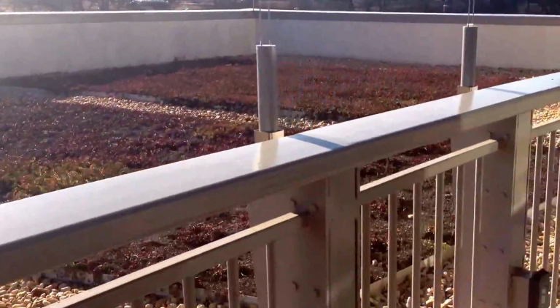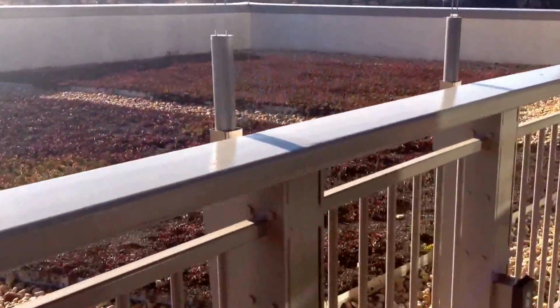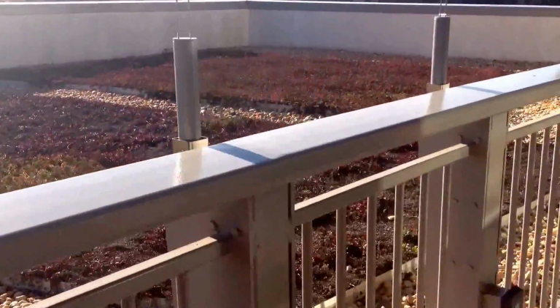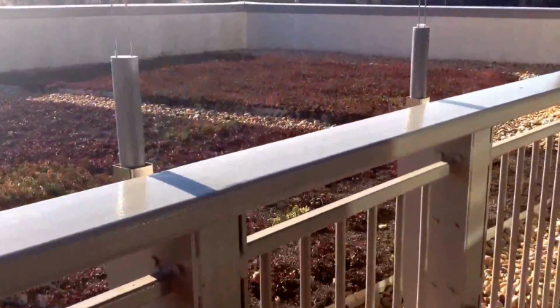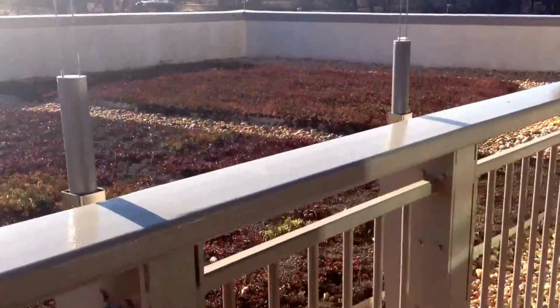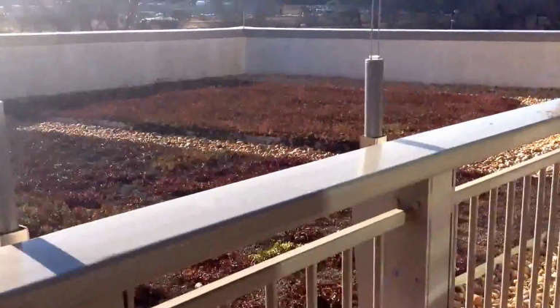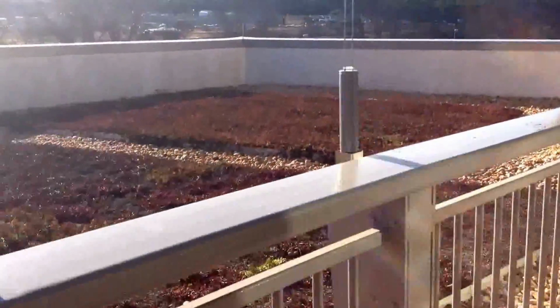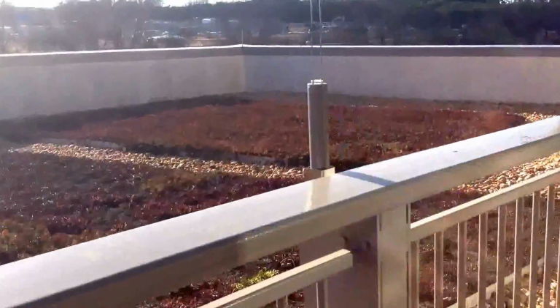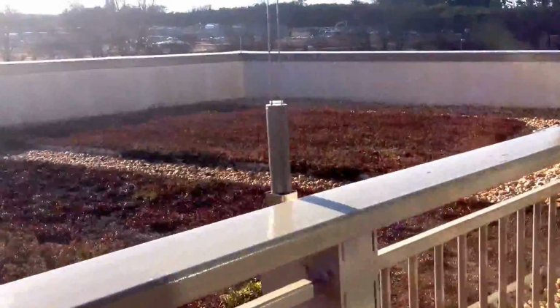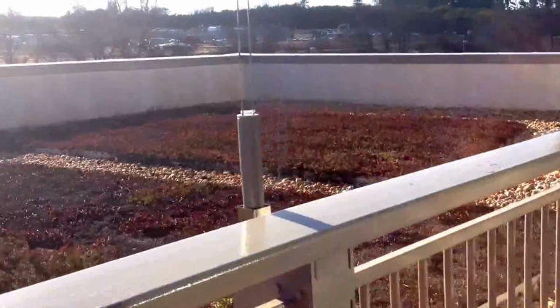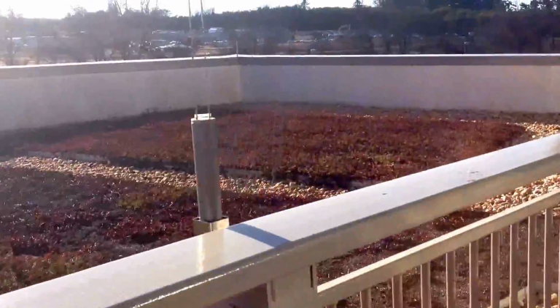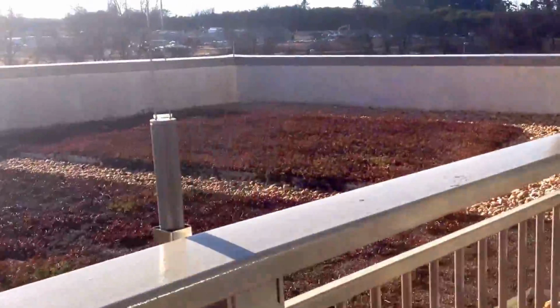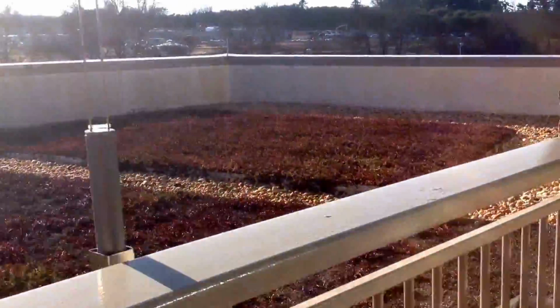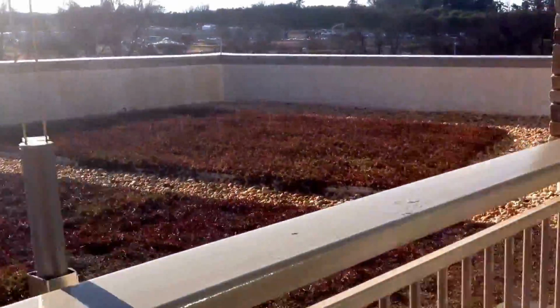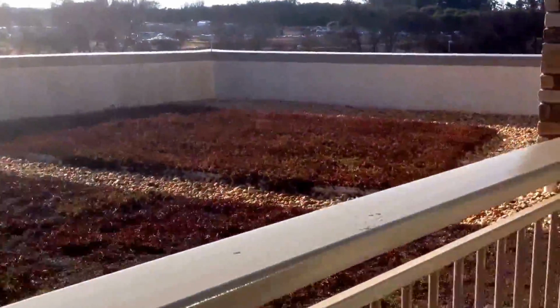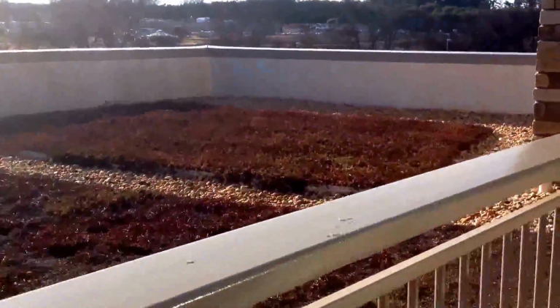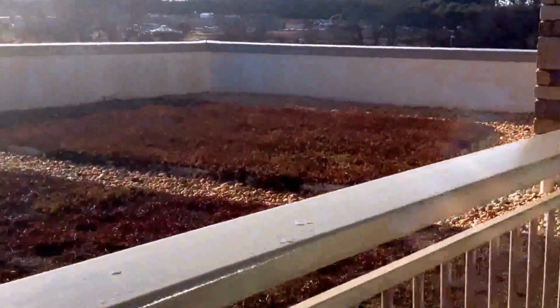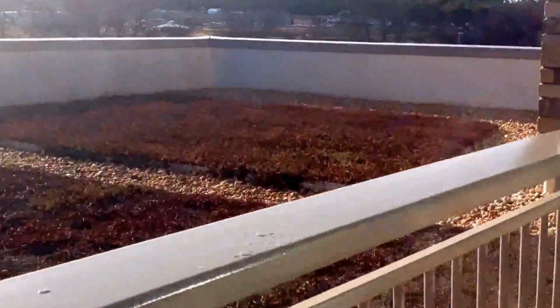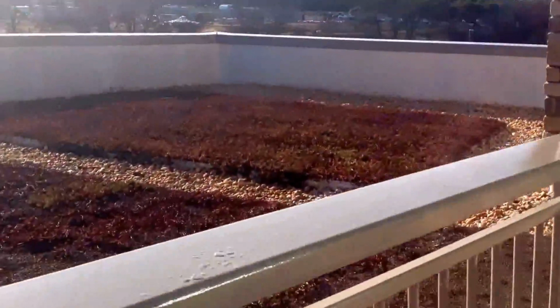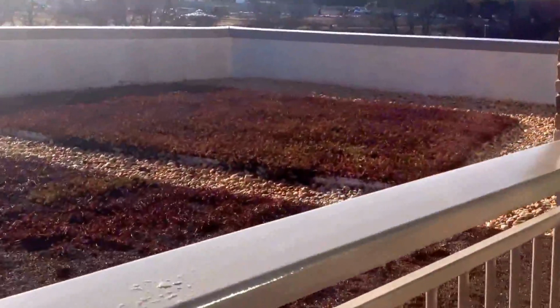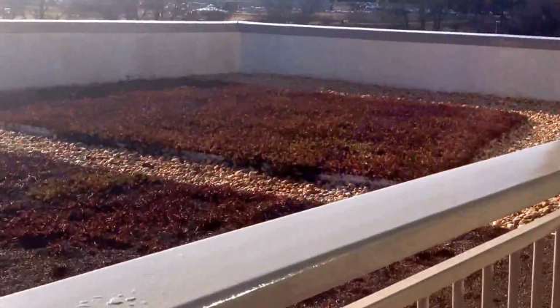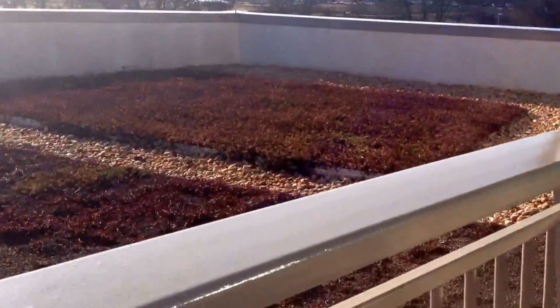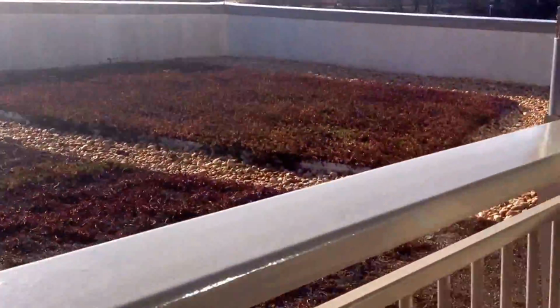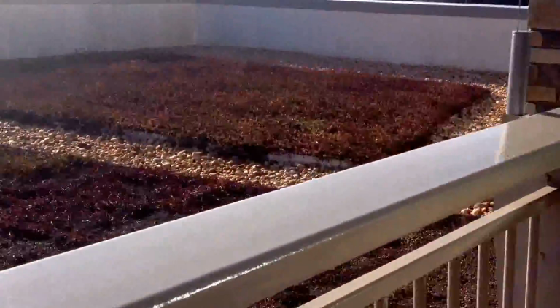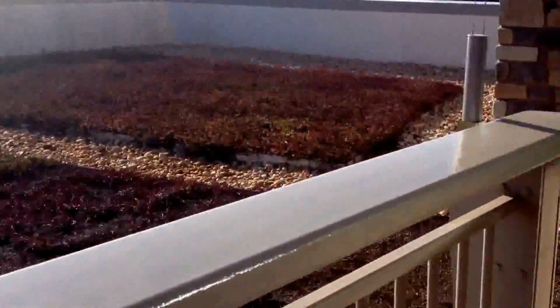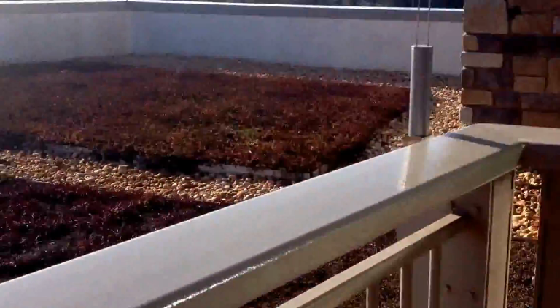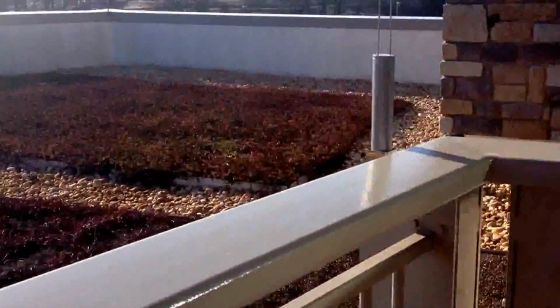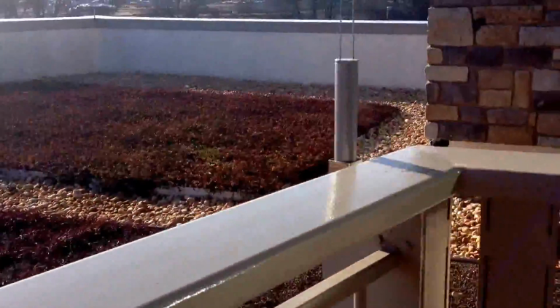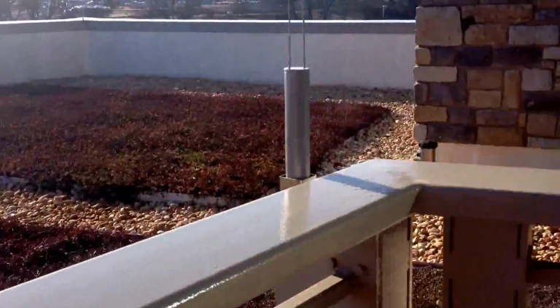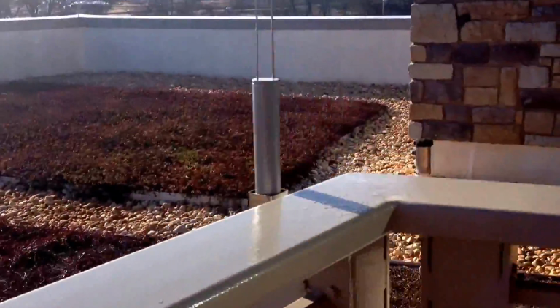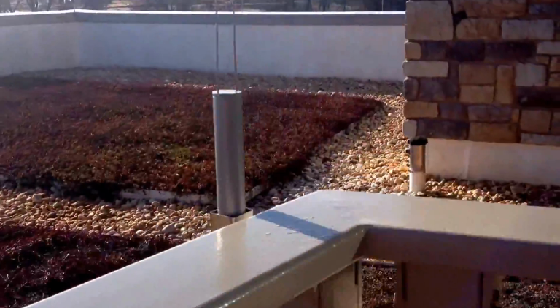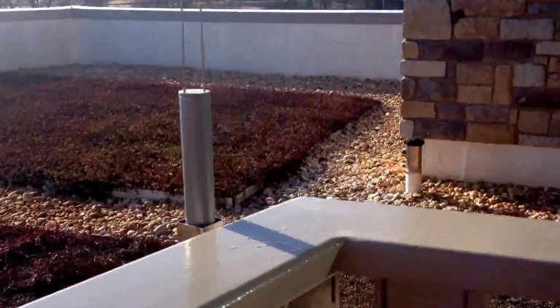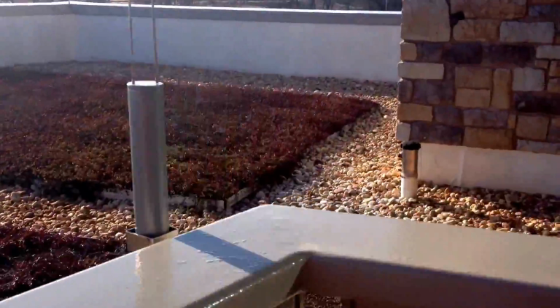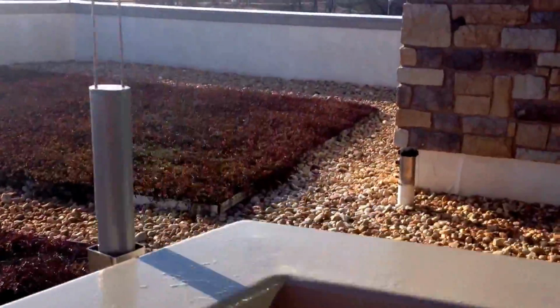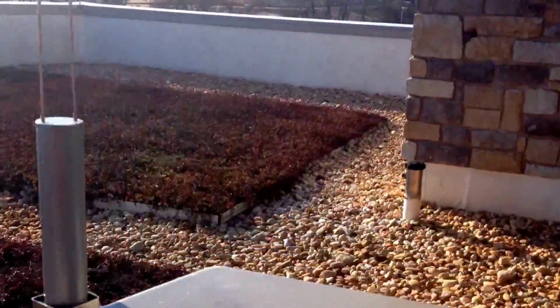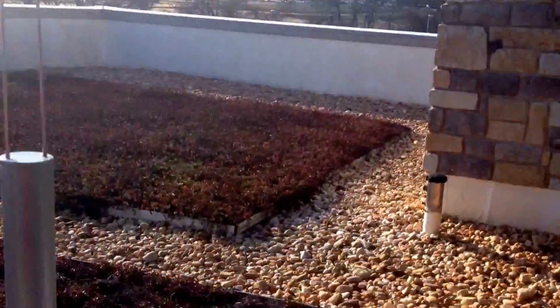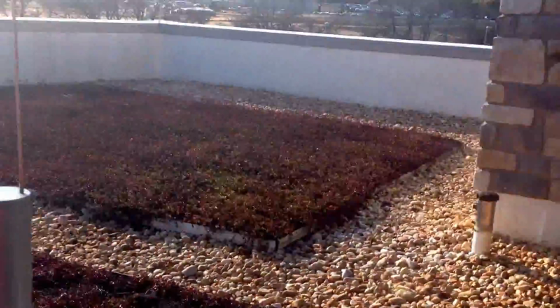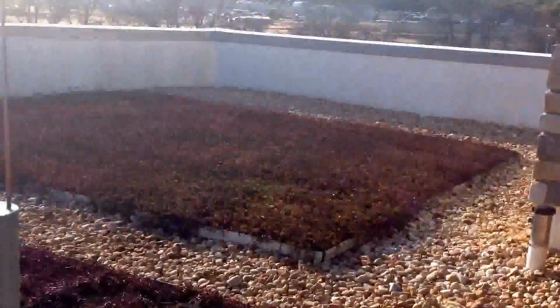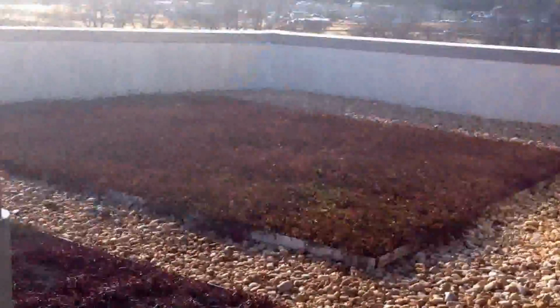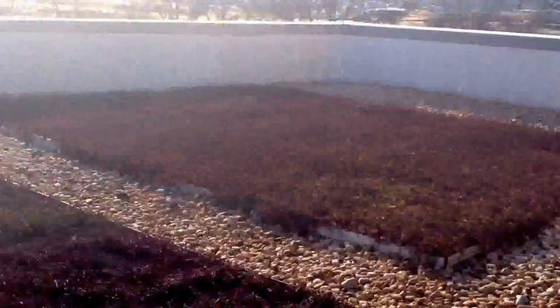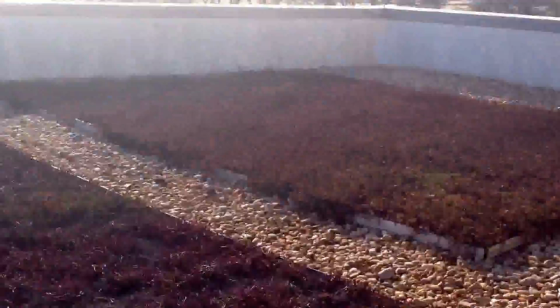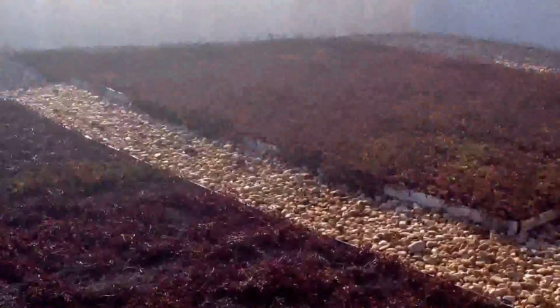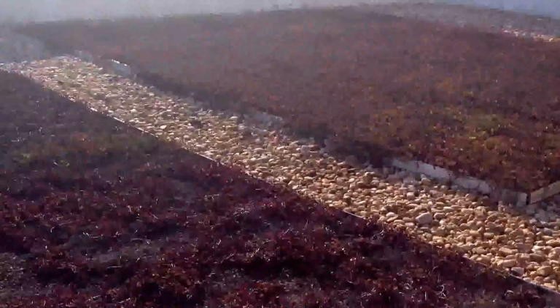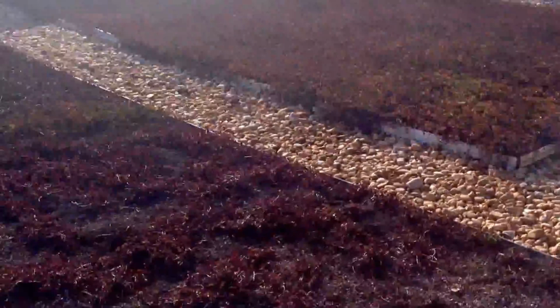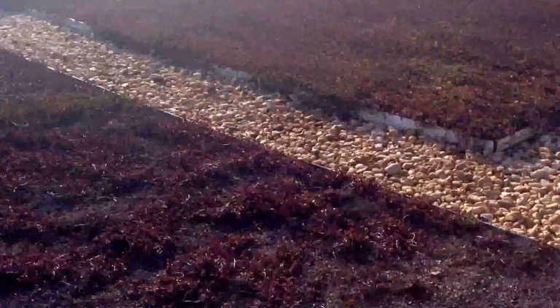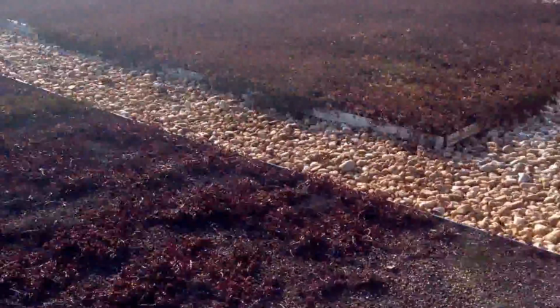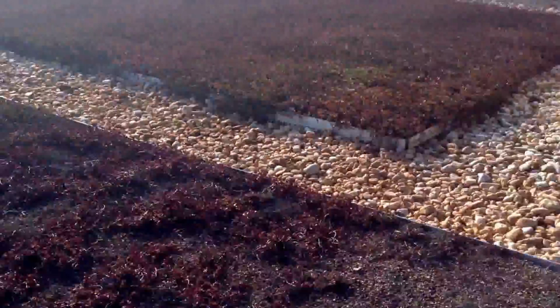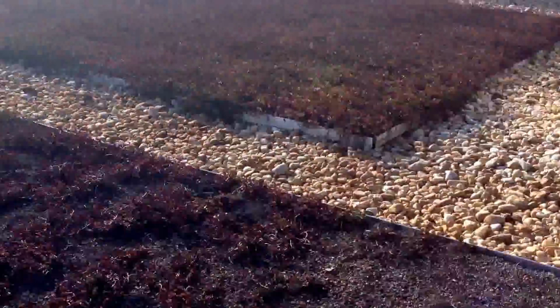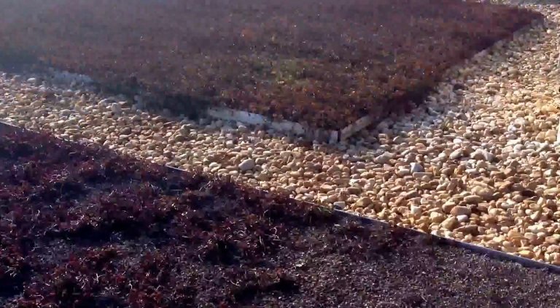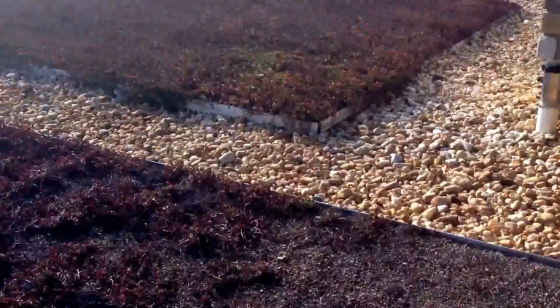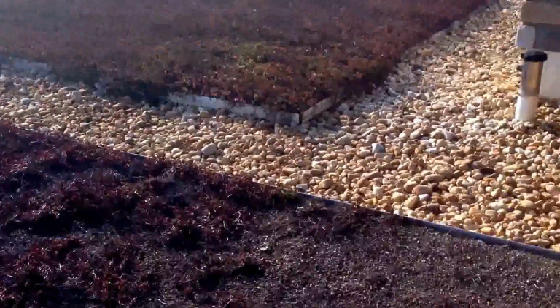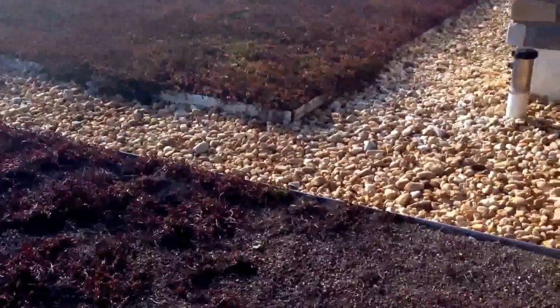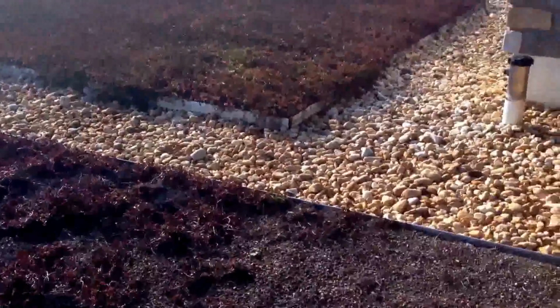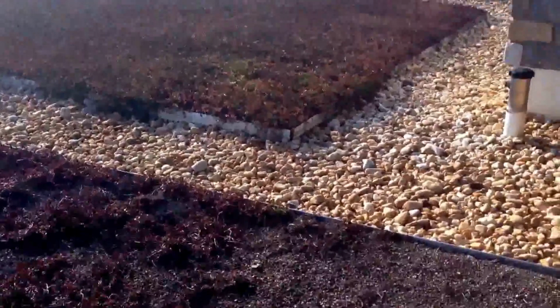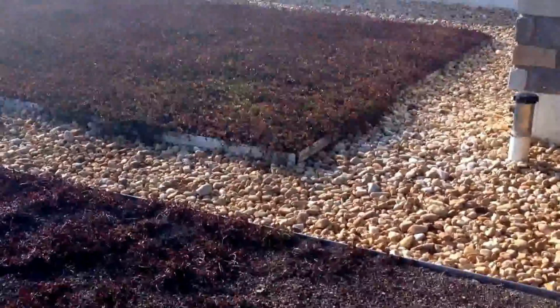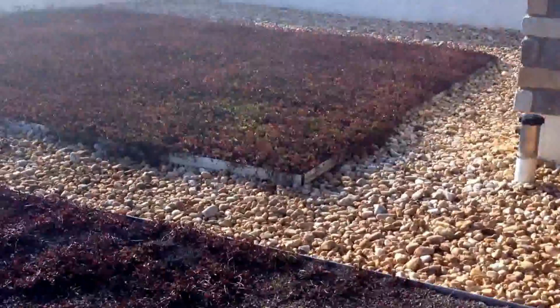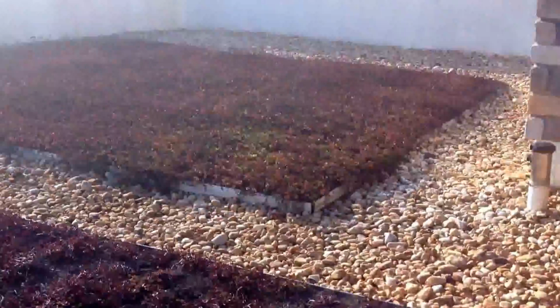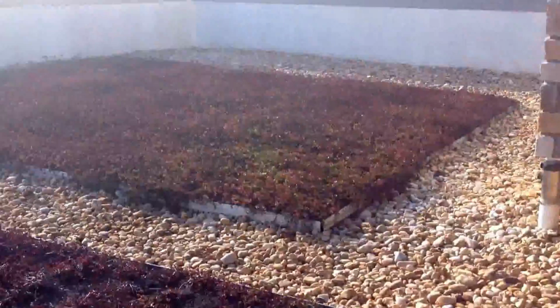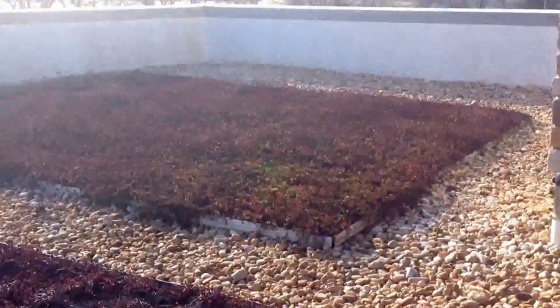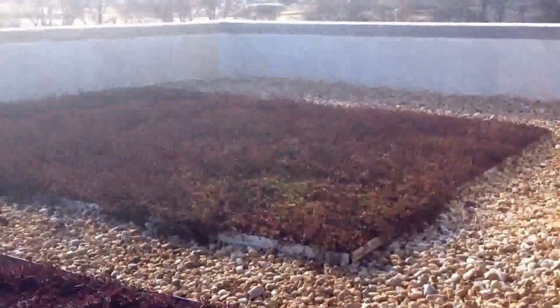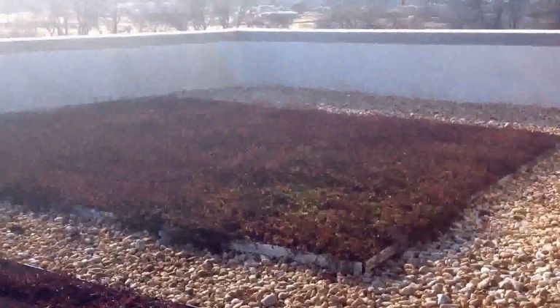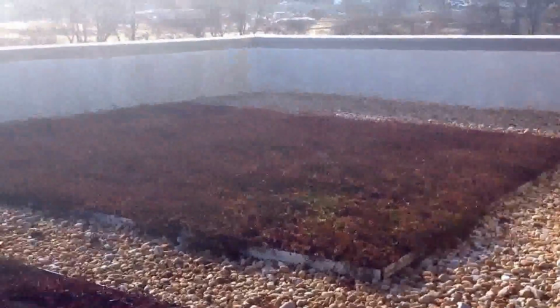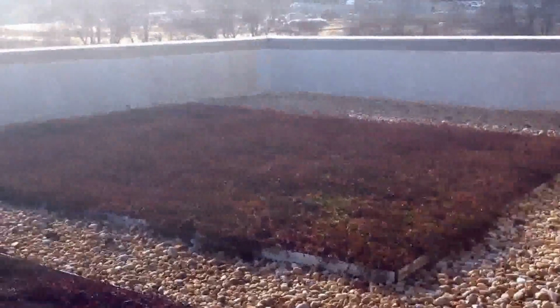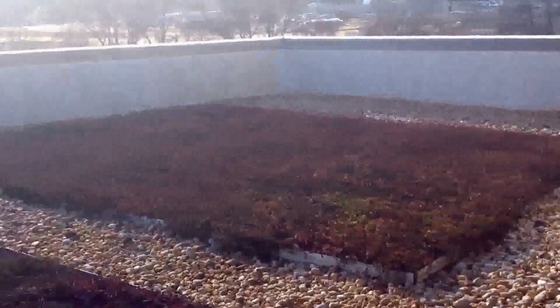It's pretty green too, because a lot of roofs don't have the ability to build plants on them, but this one does.